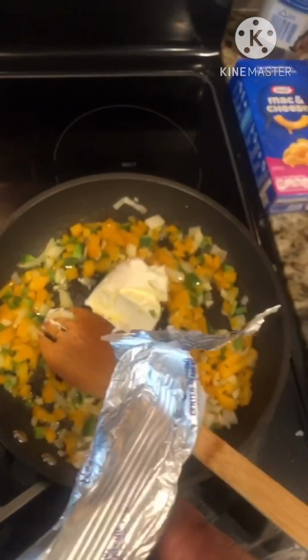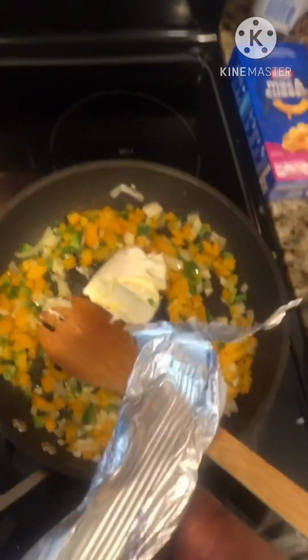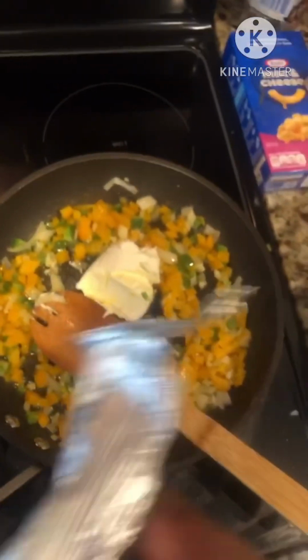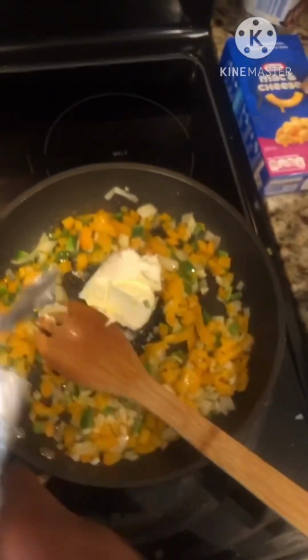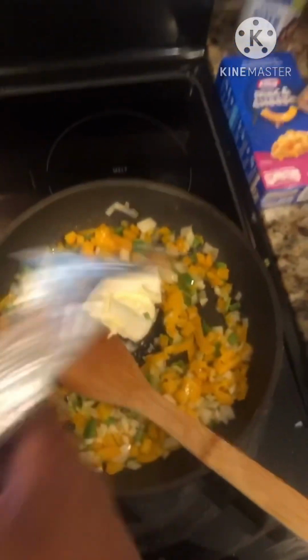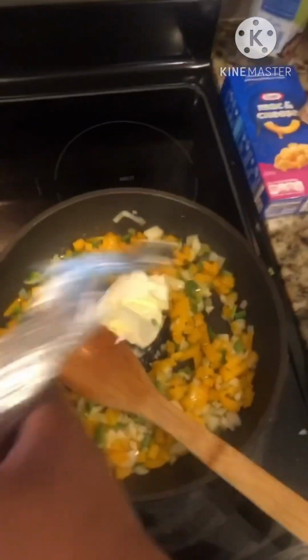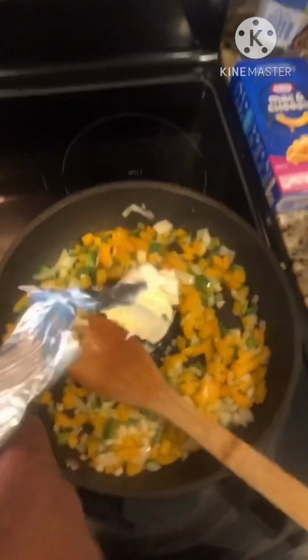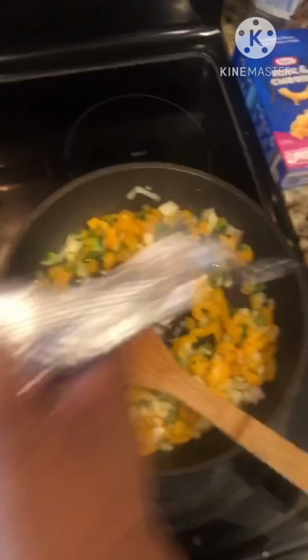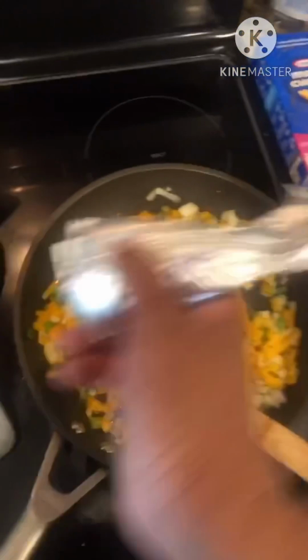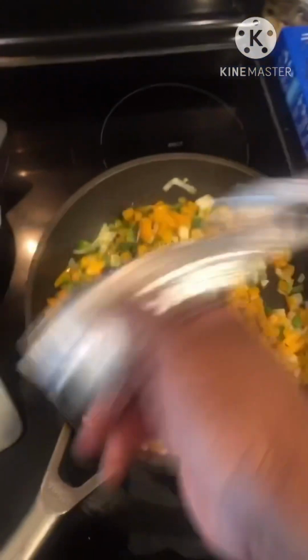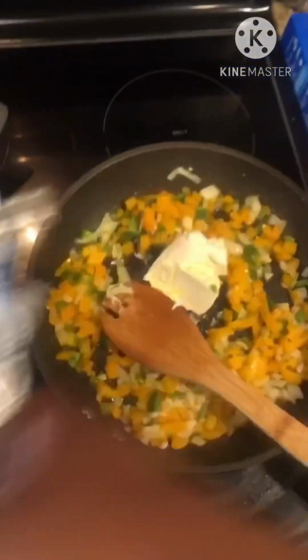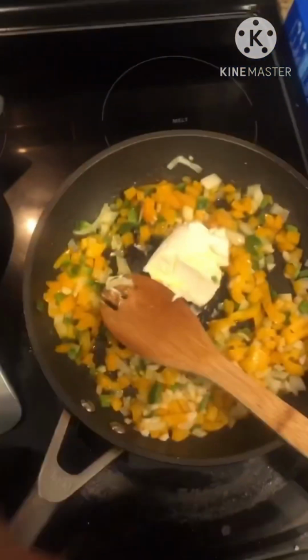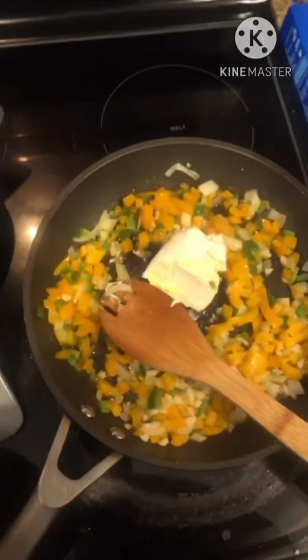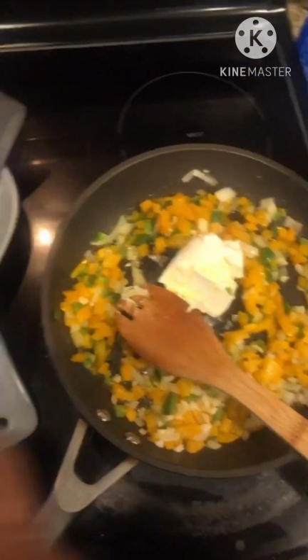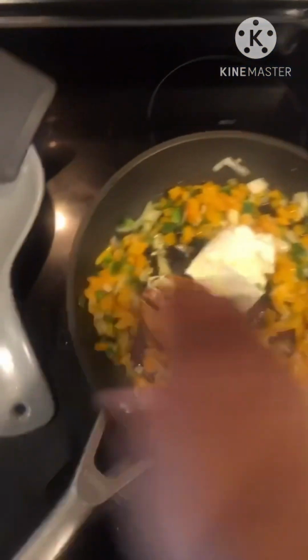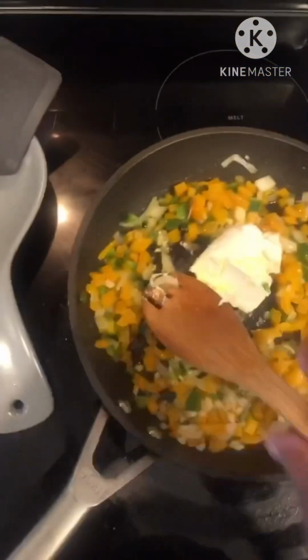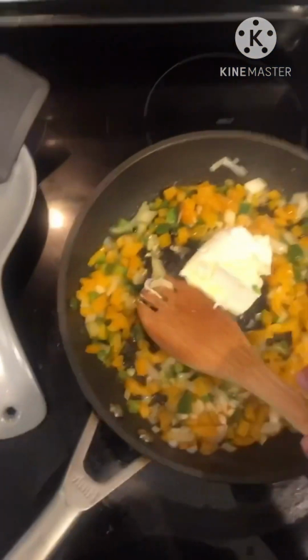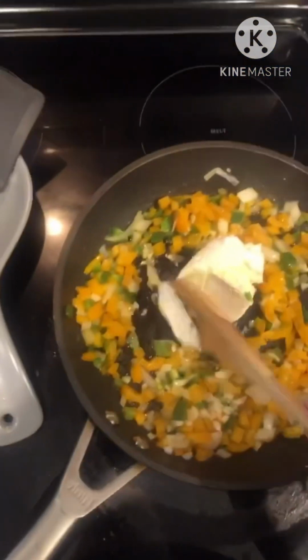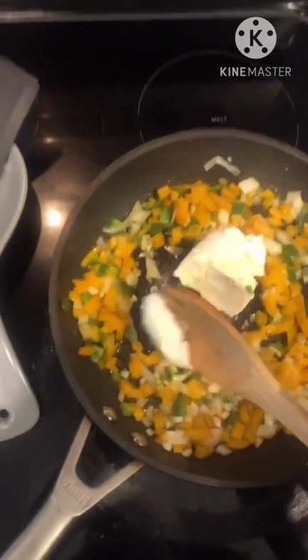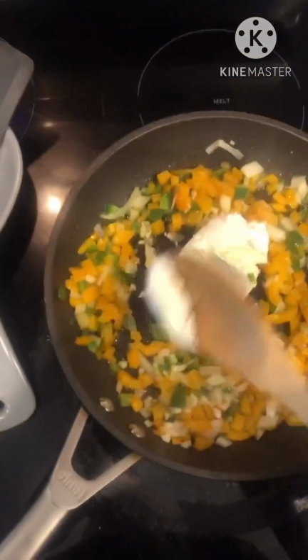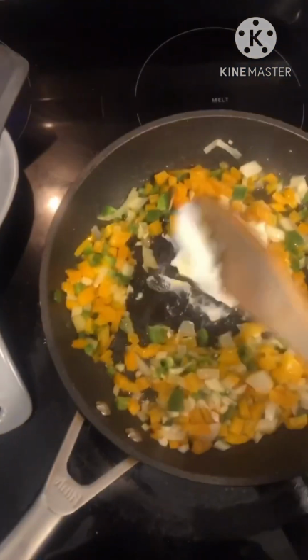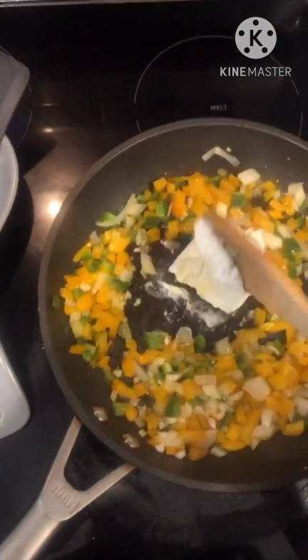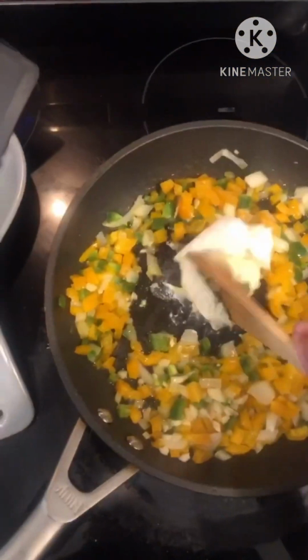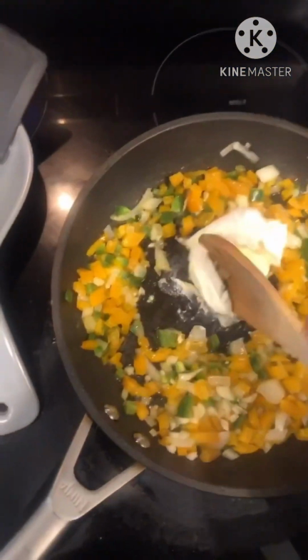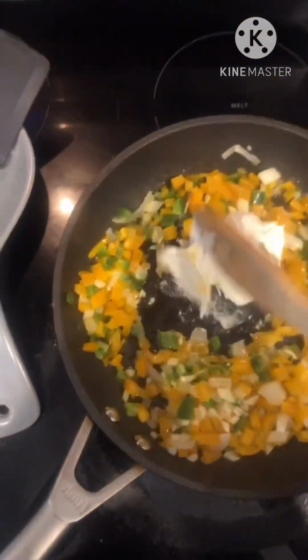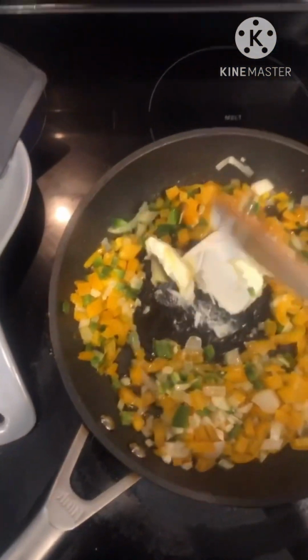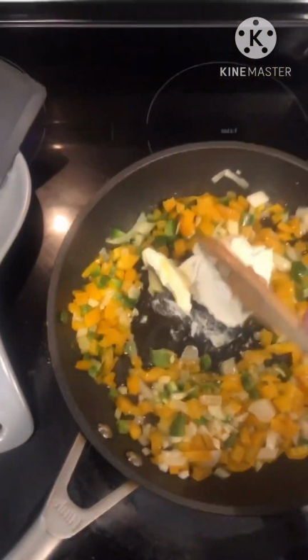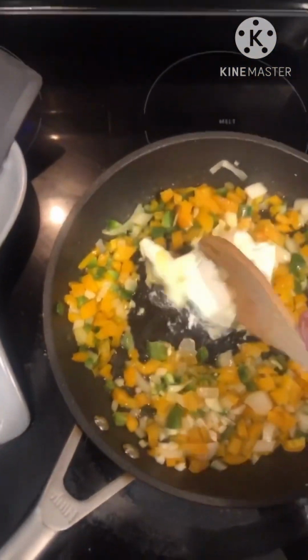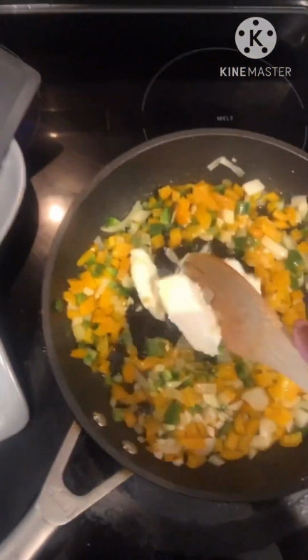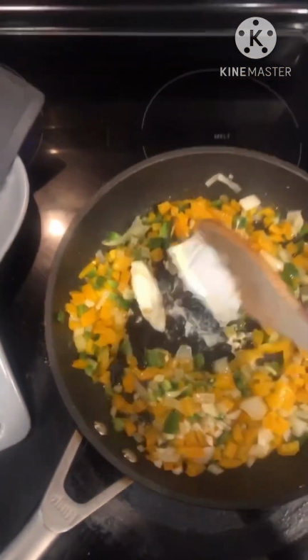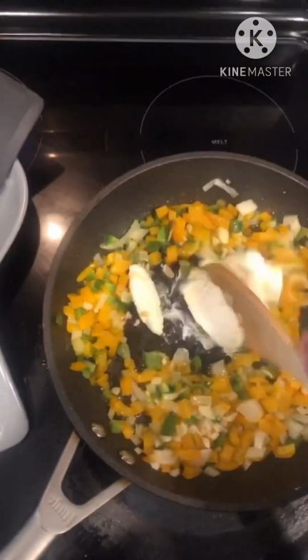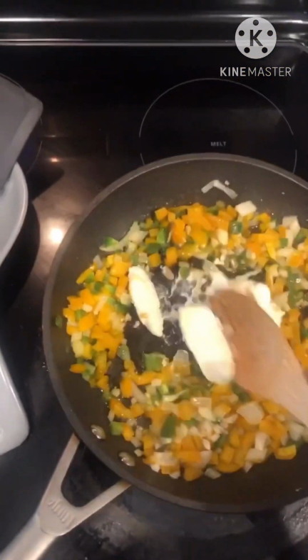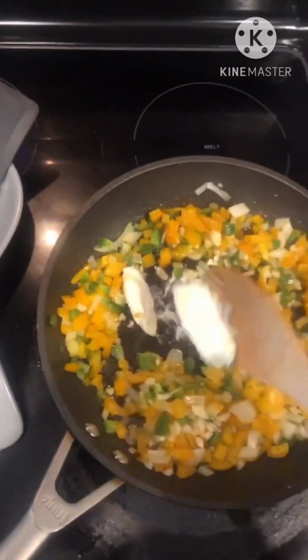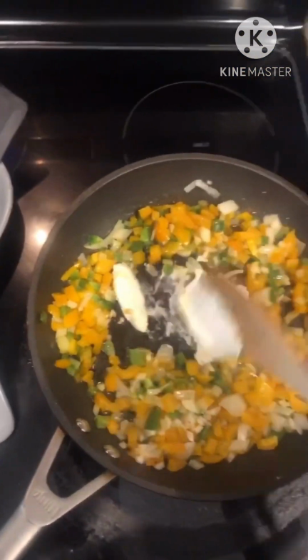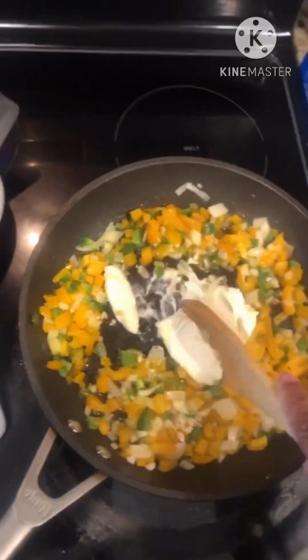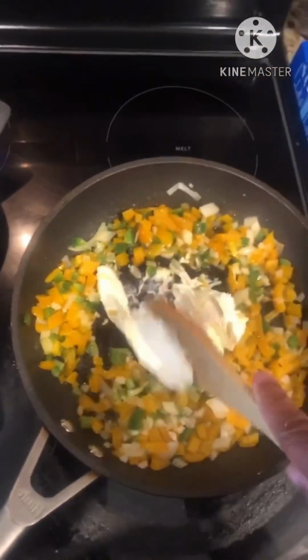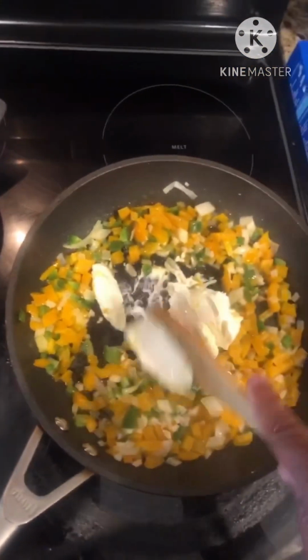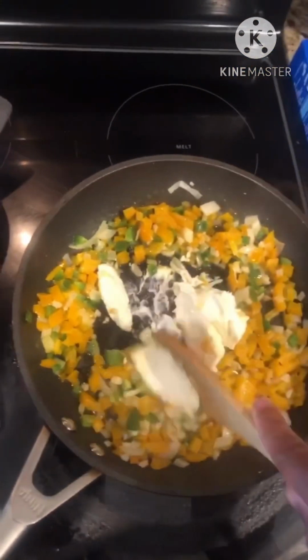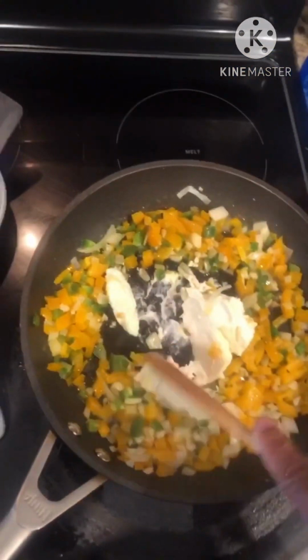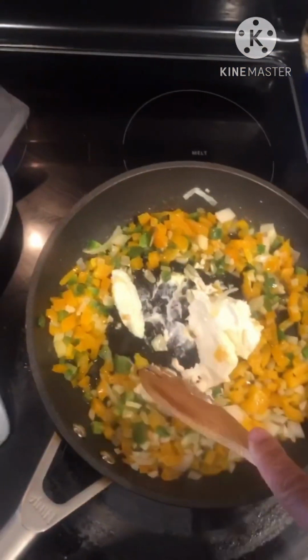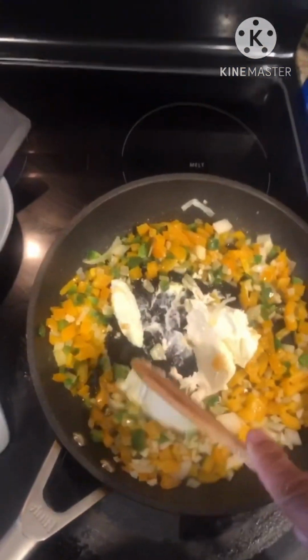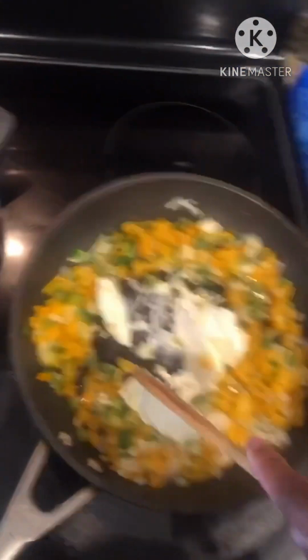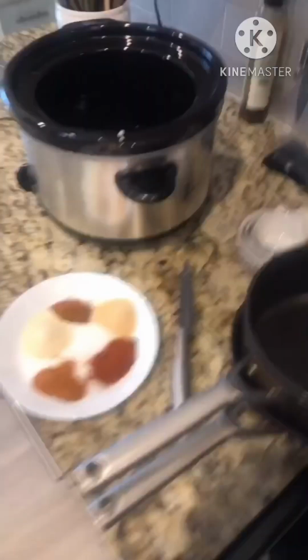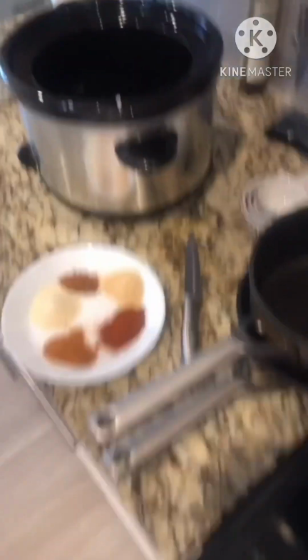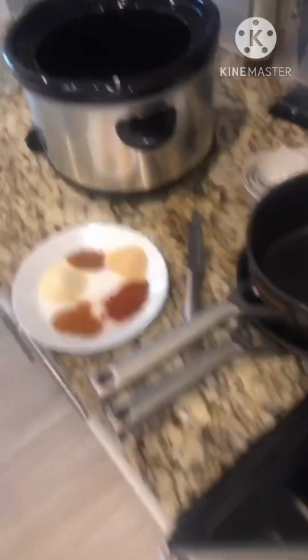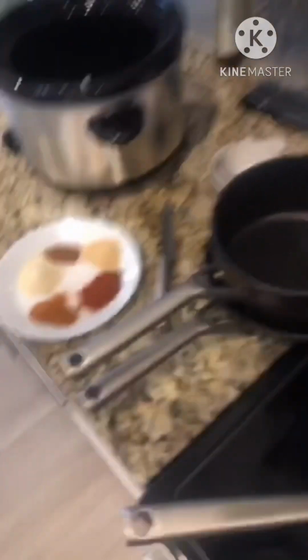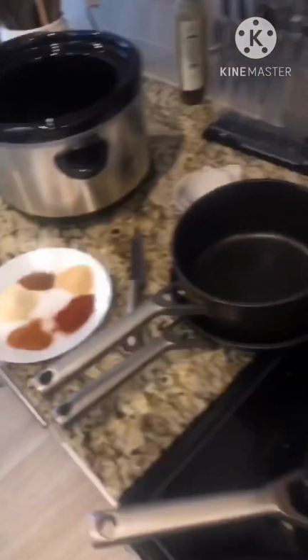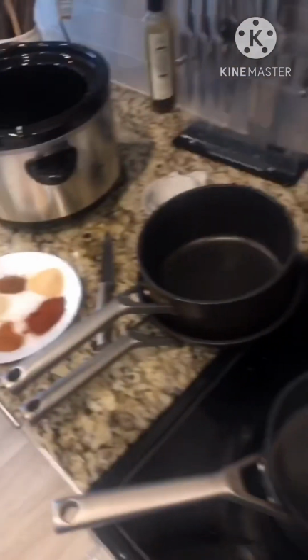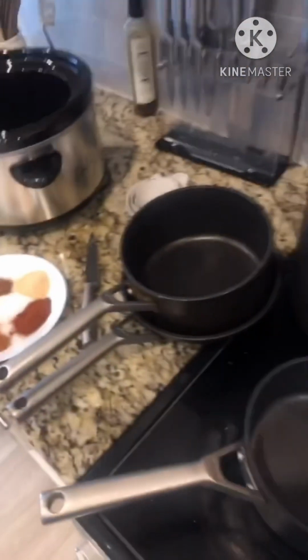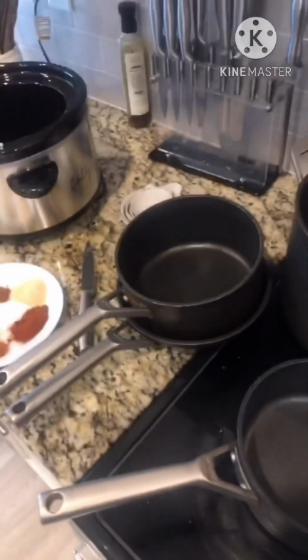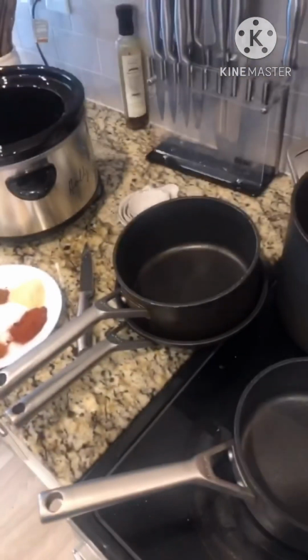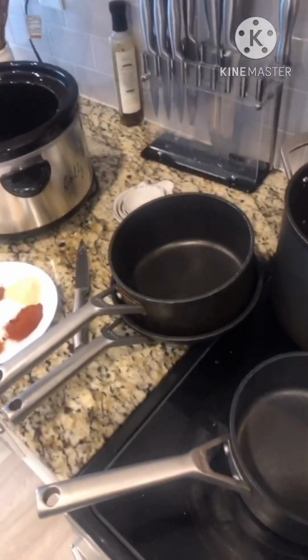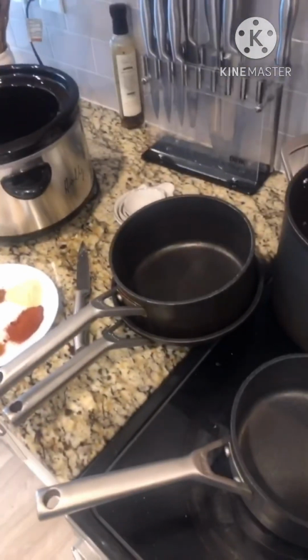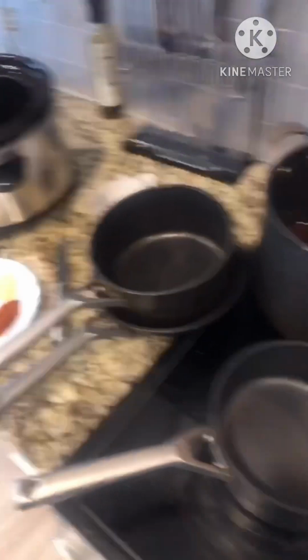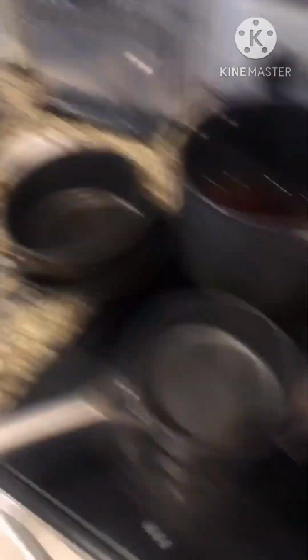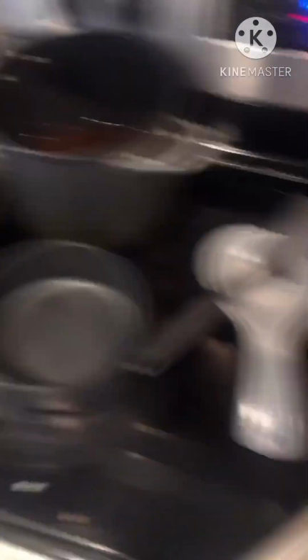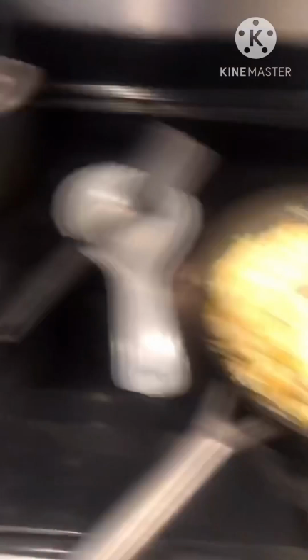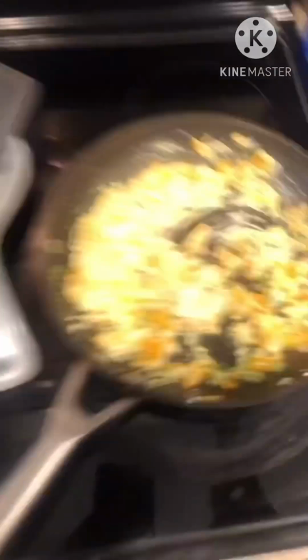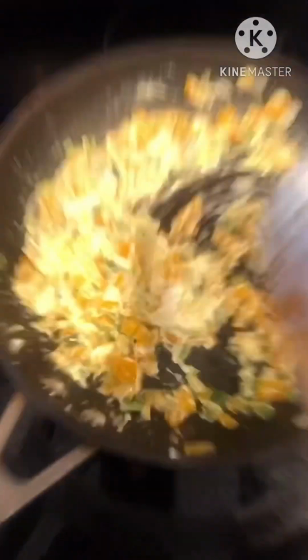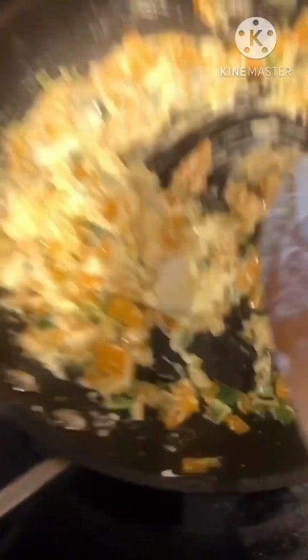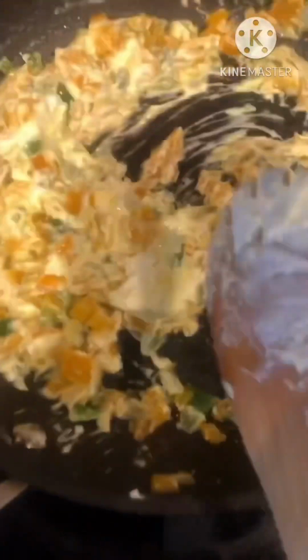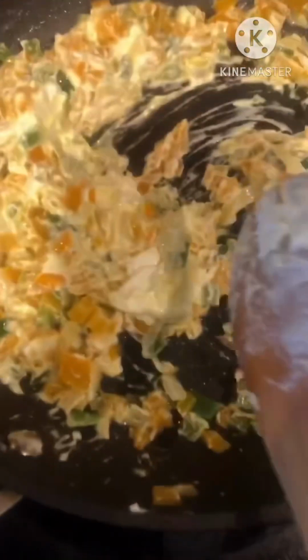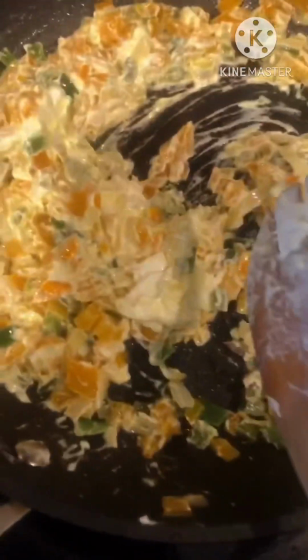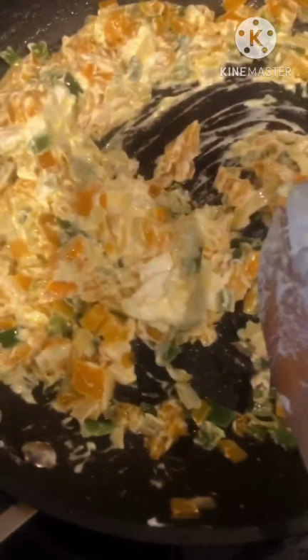All right, we've got the cream cheese in there. We'll mix that up. We've got all this mixed up.